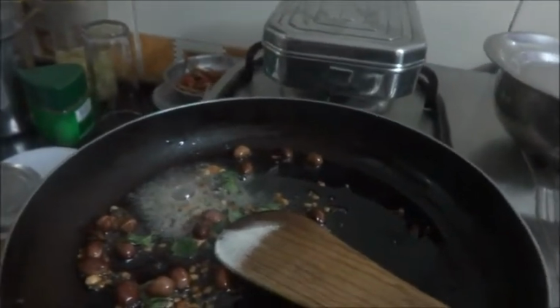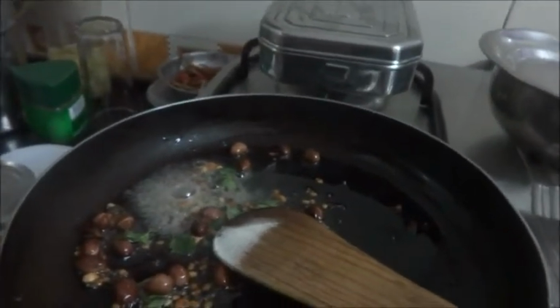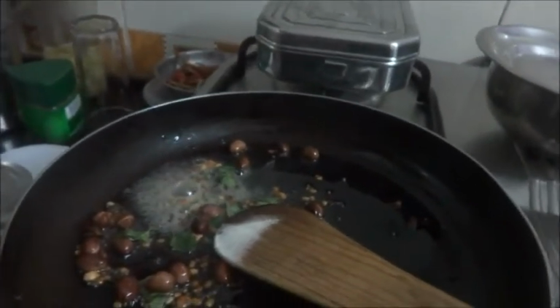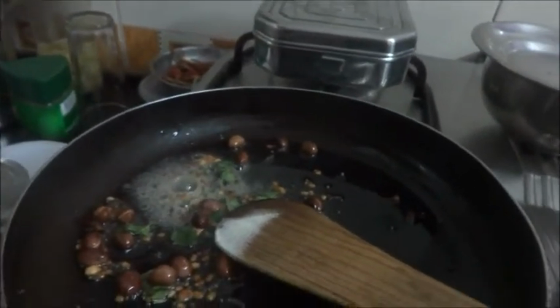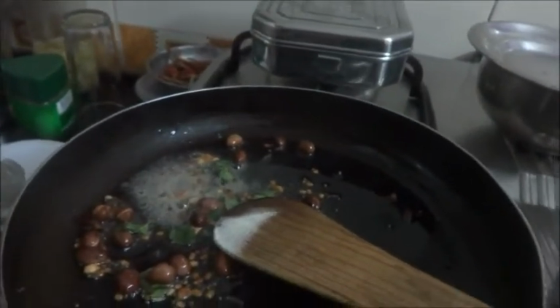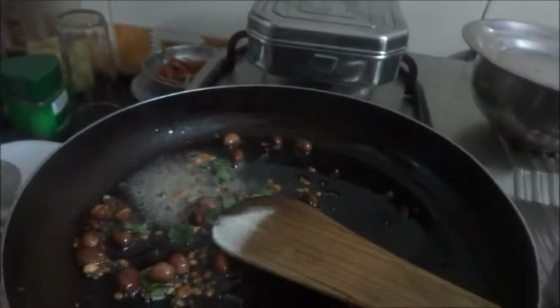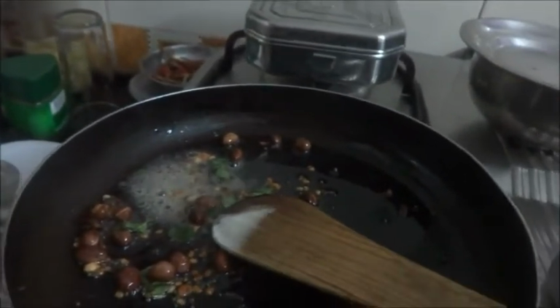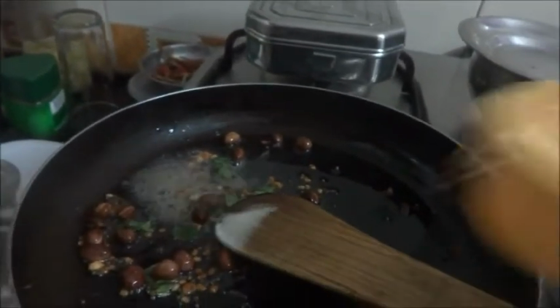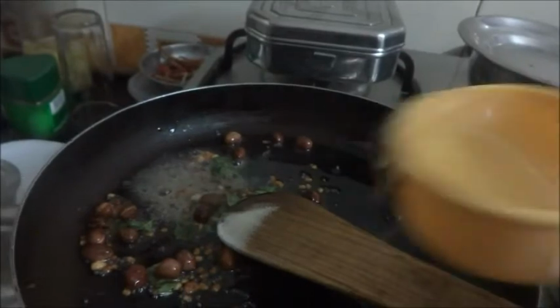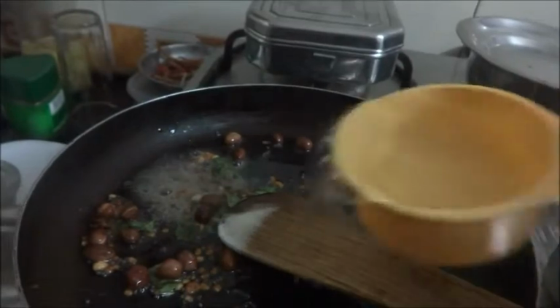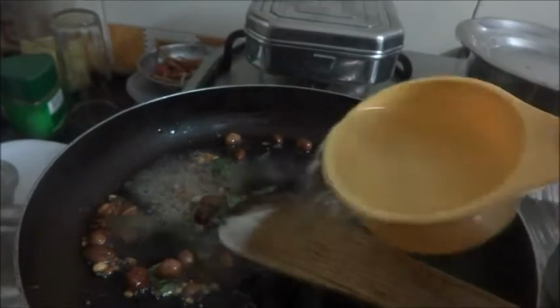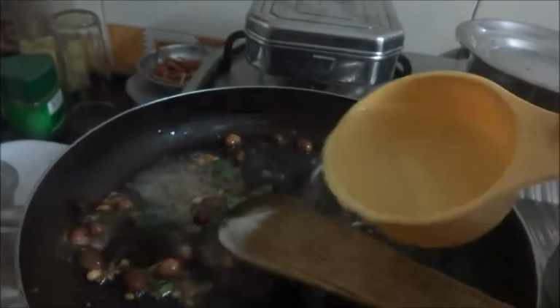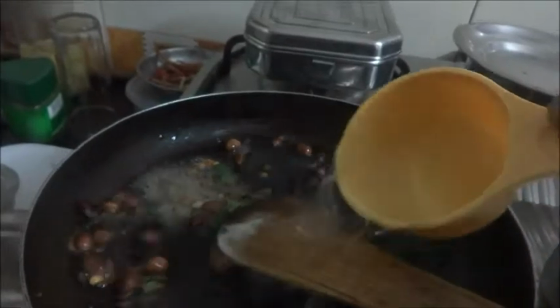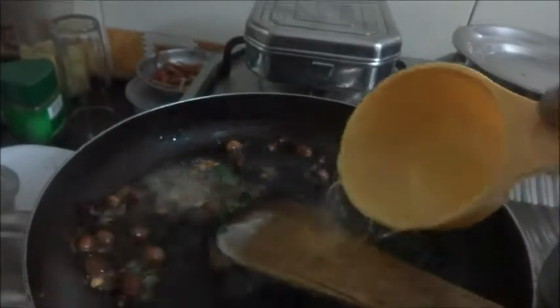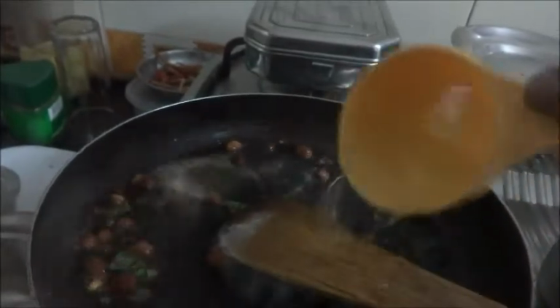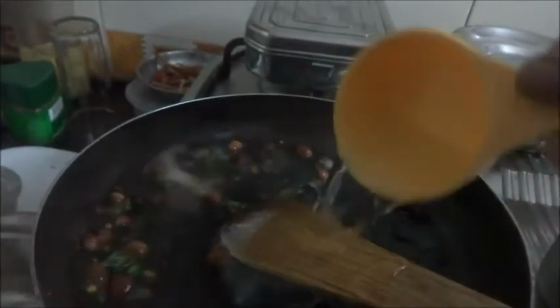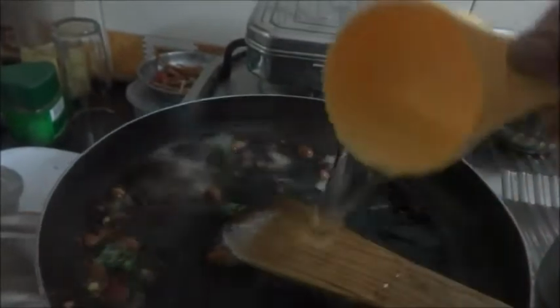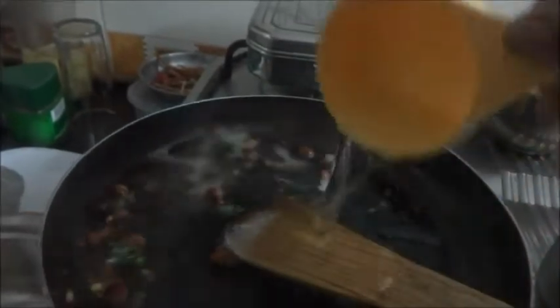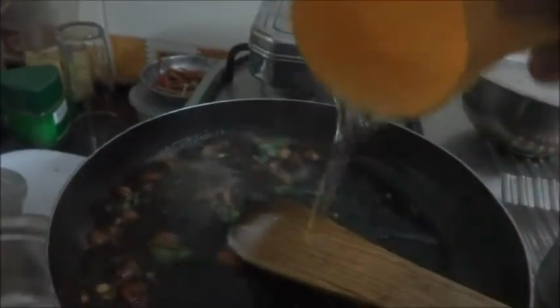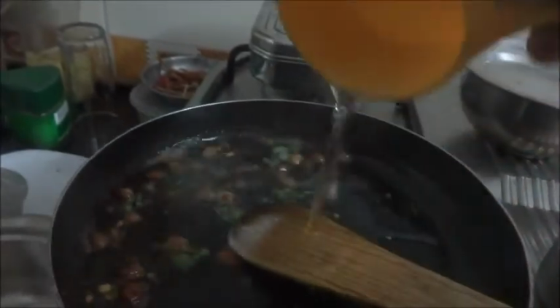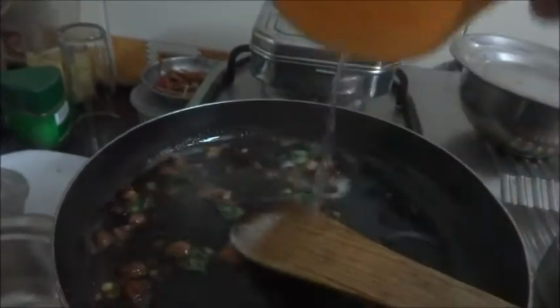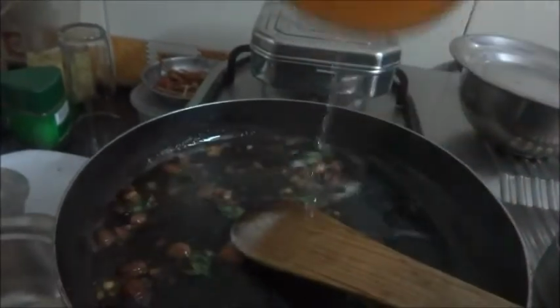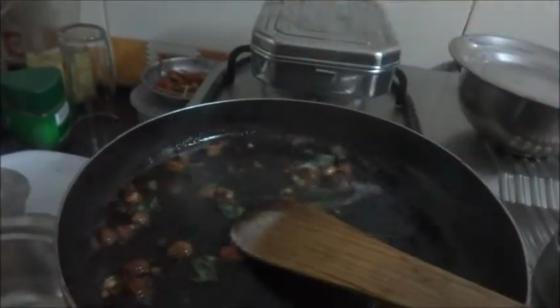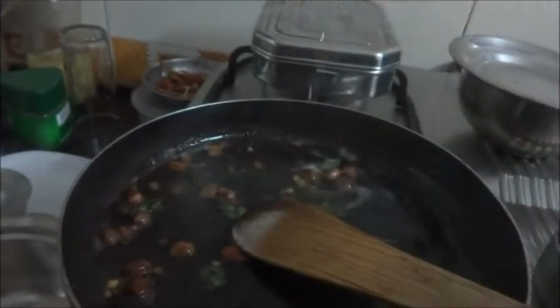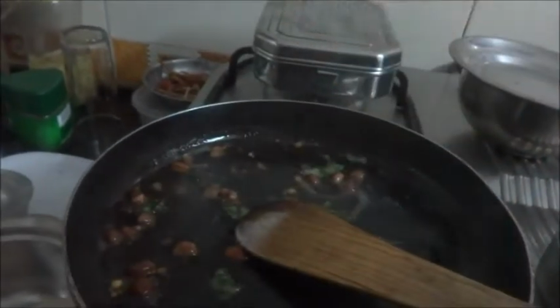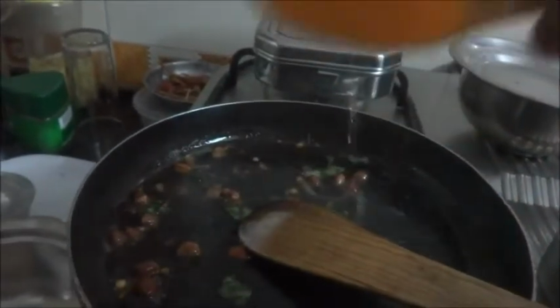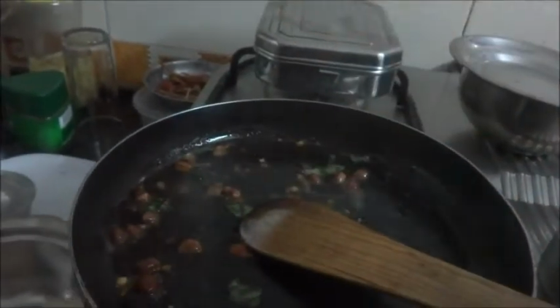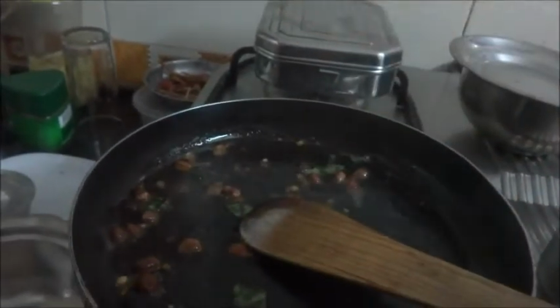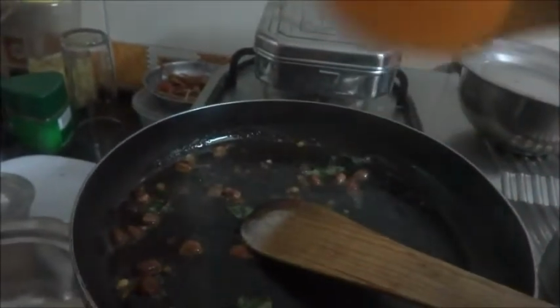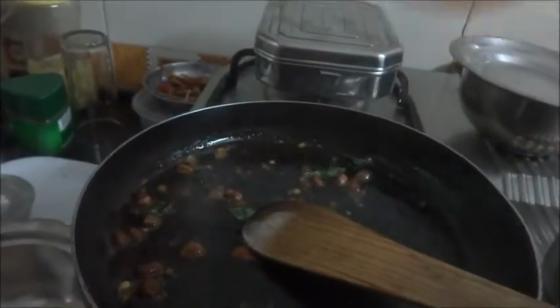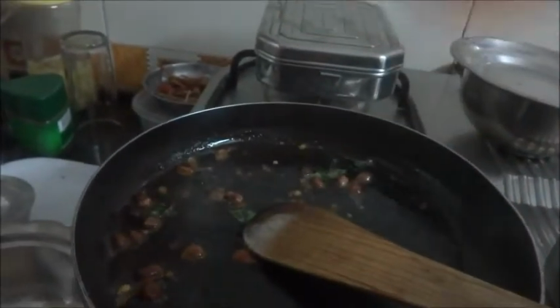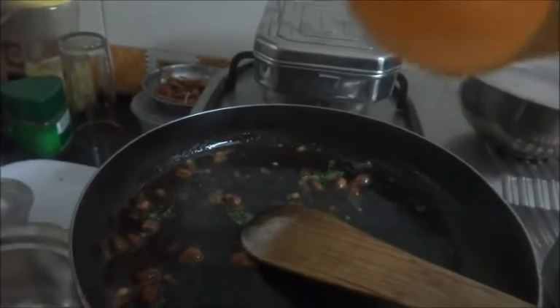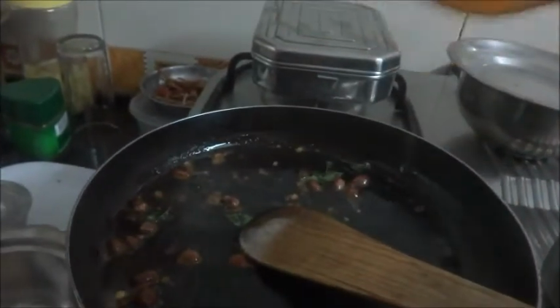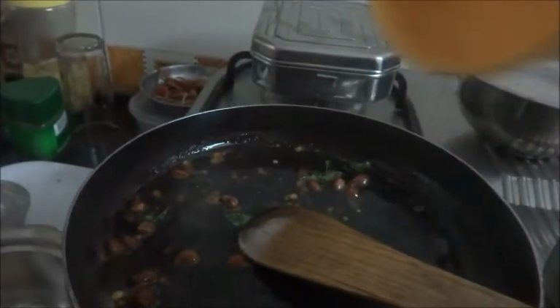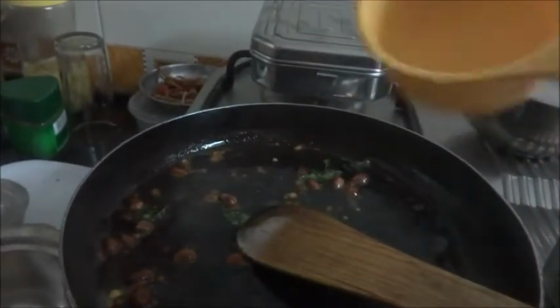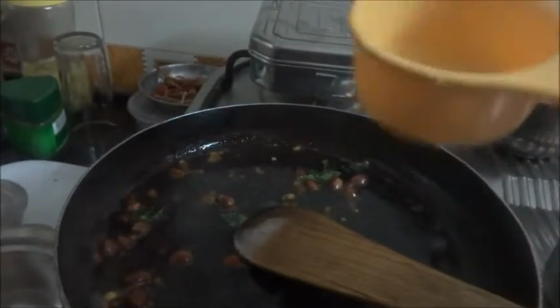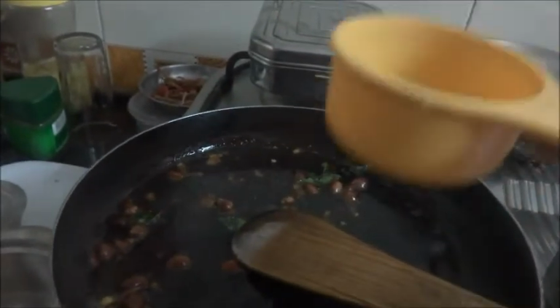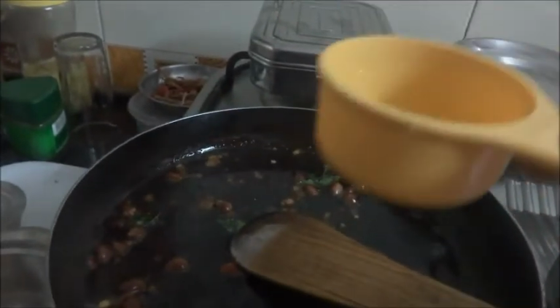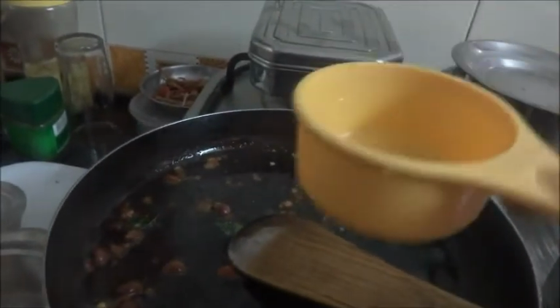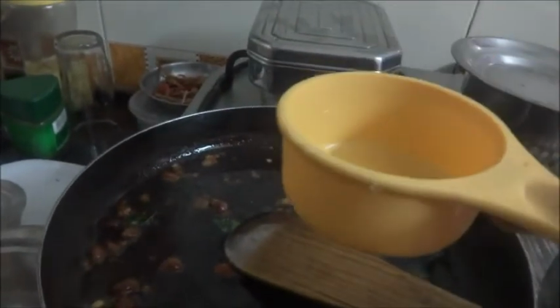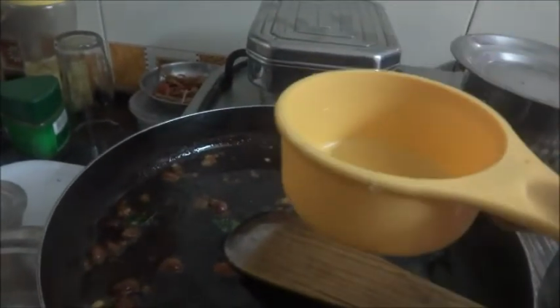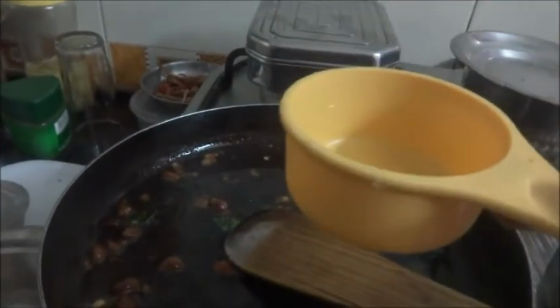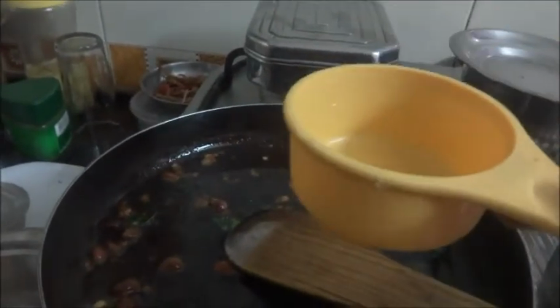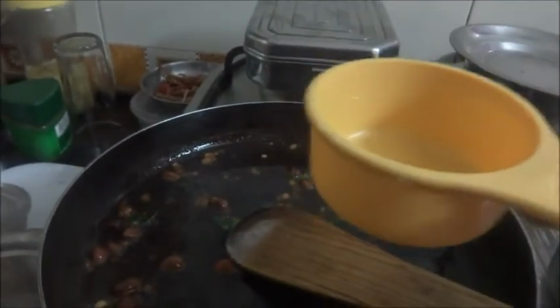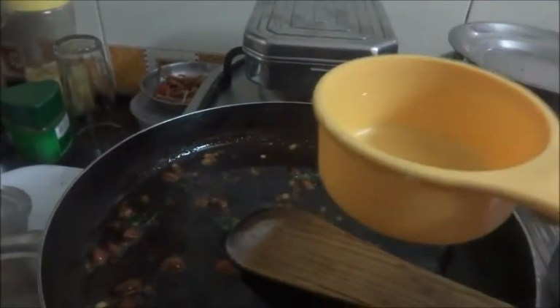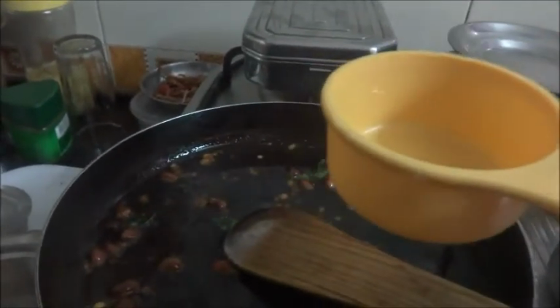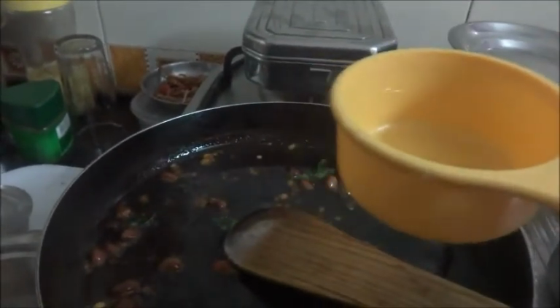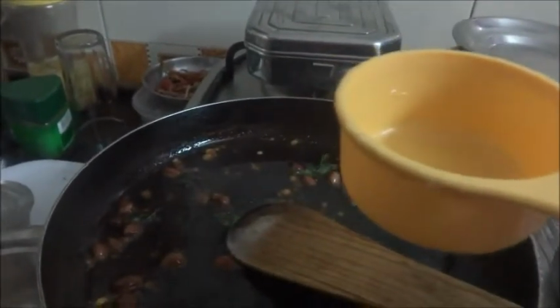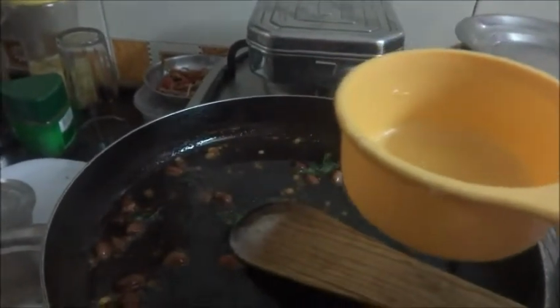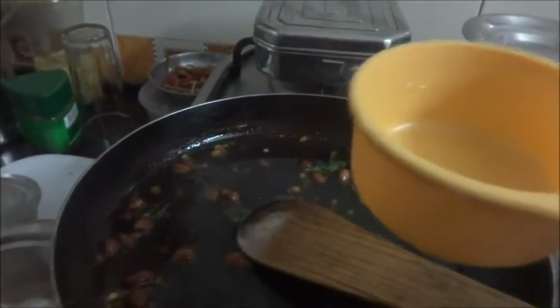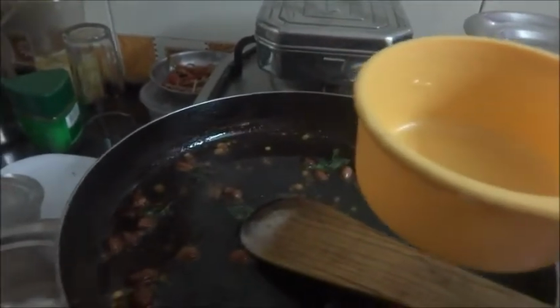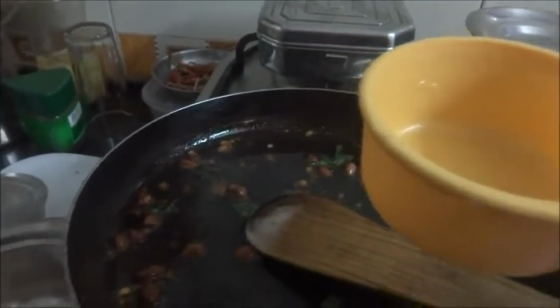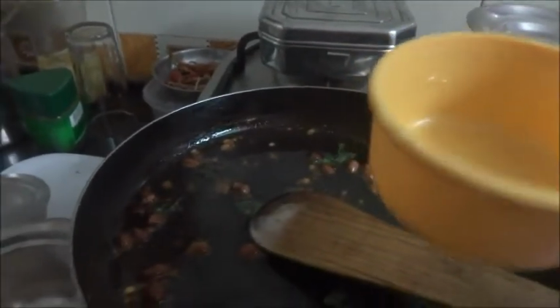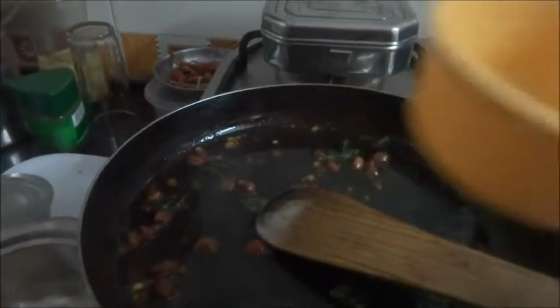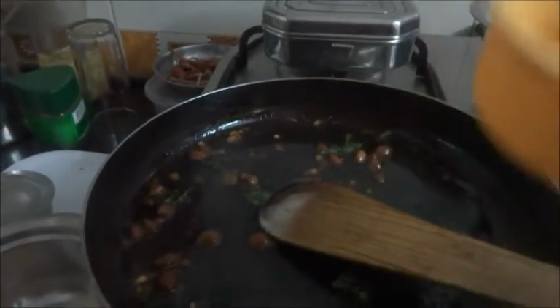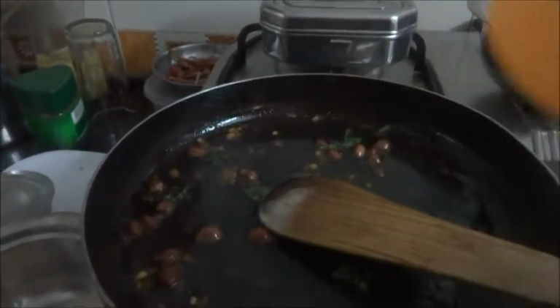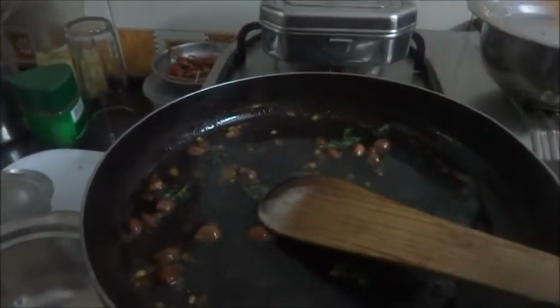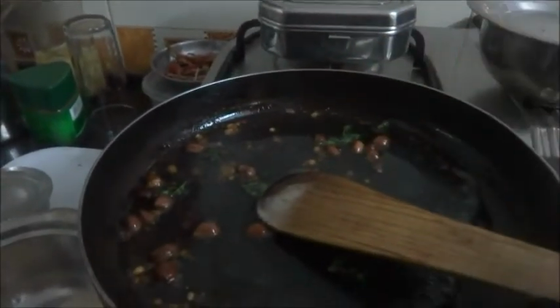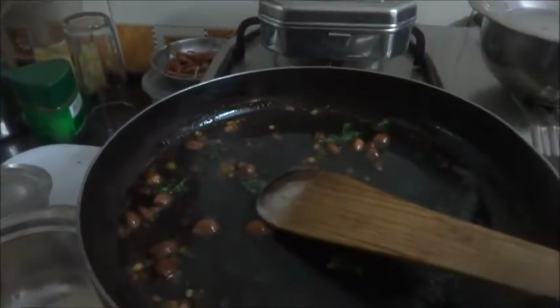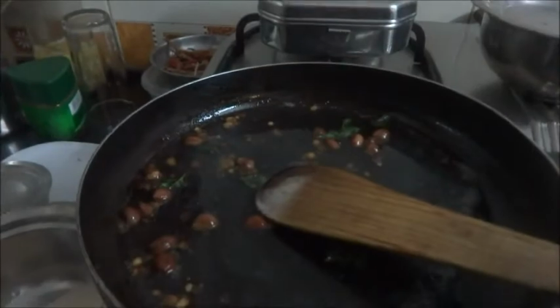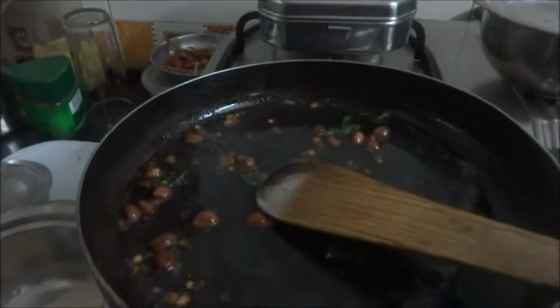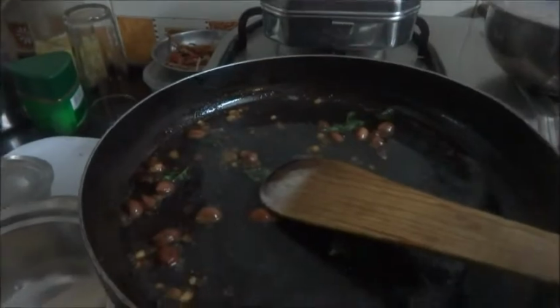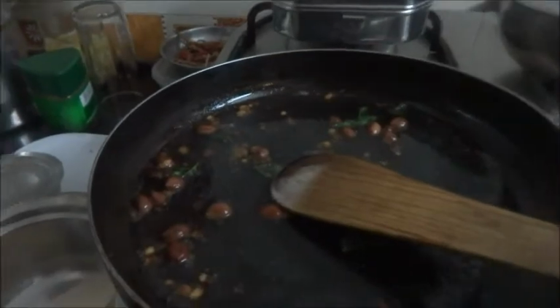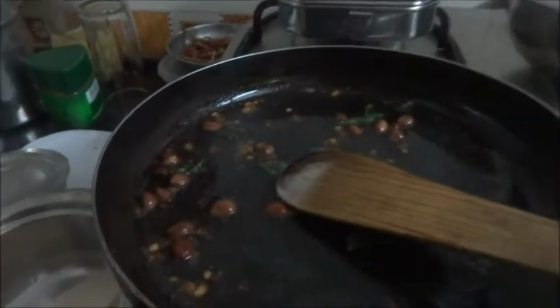A little bit of hing powder. Now I will put water — the ratio is 1 to 3. I have taken half a cup of rava, so 1 and a half cups of water I will put in.